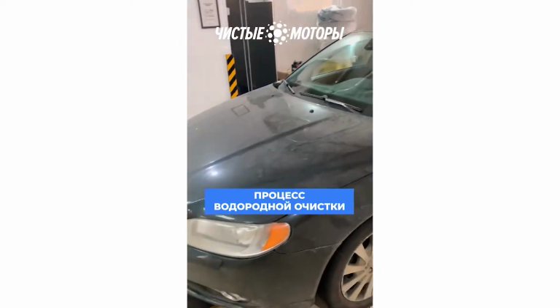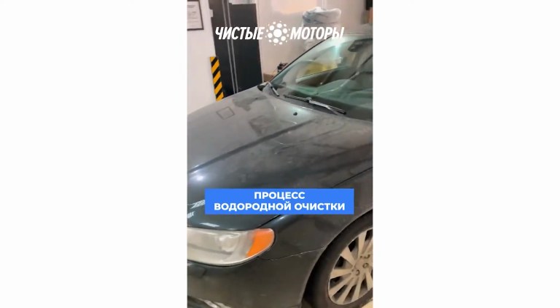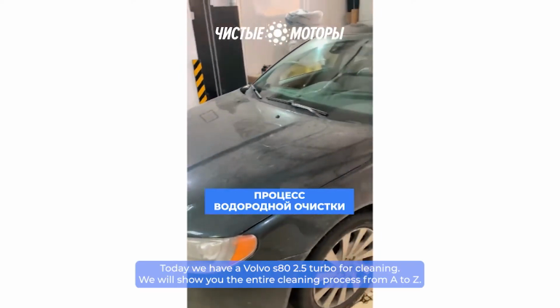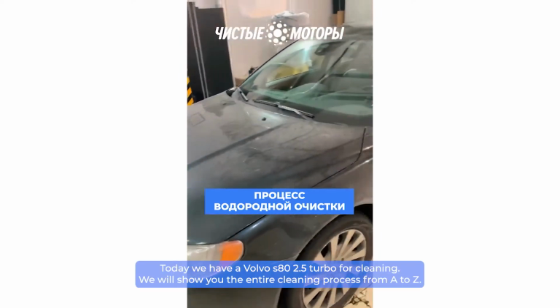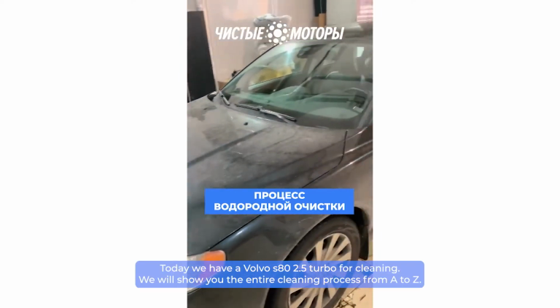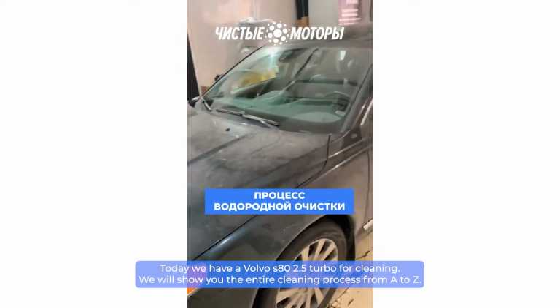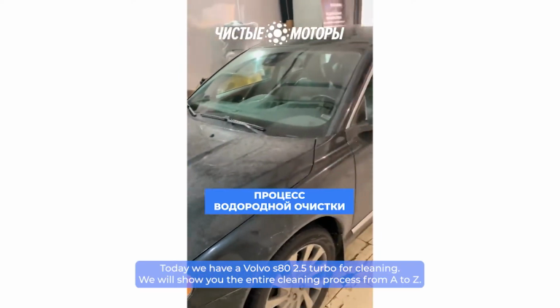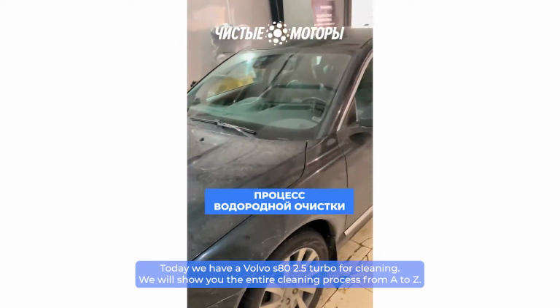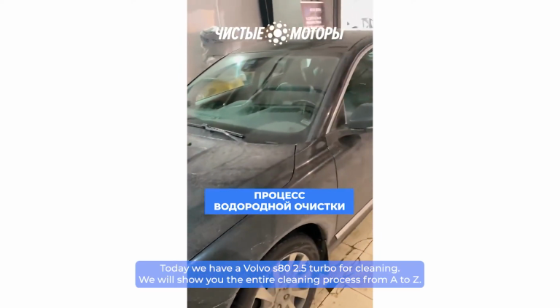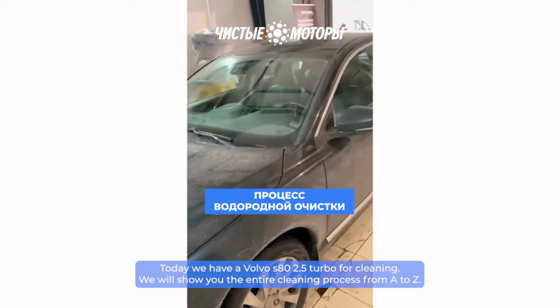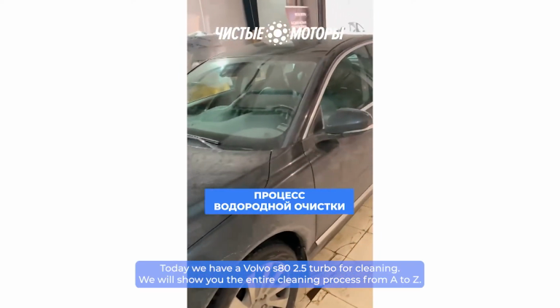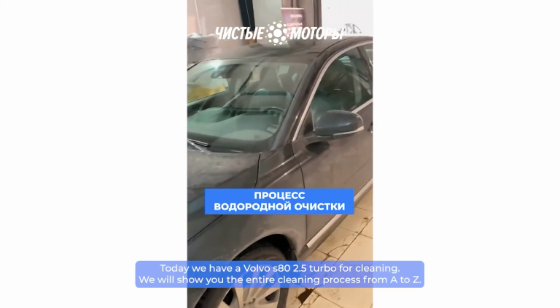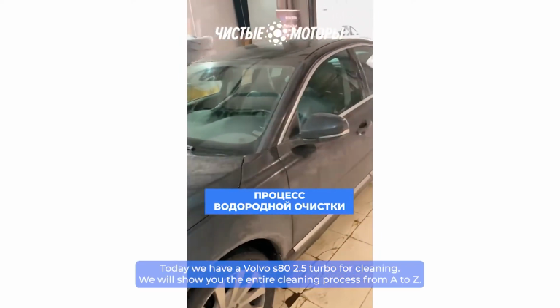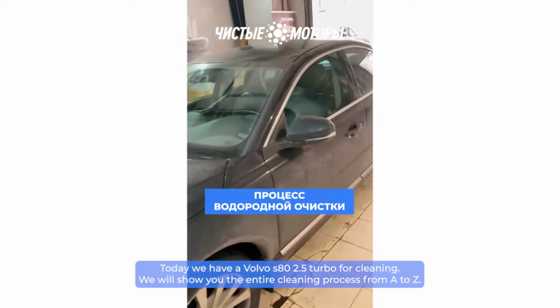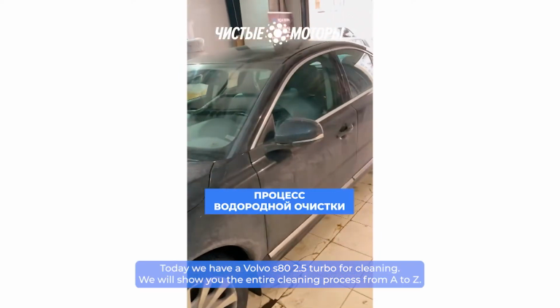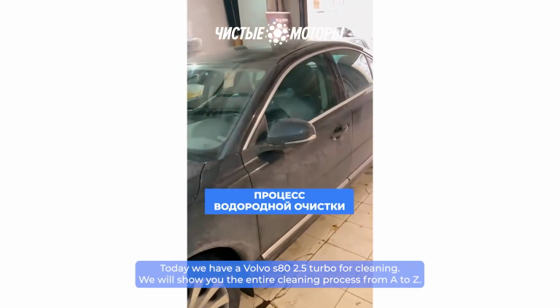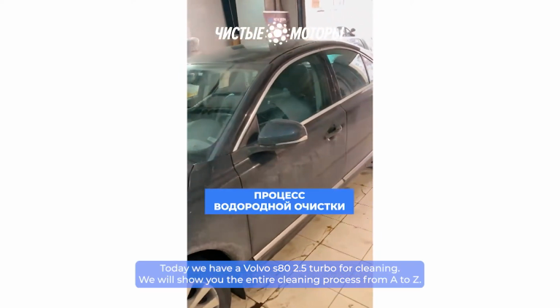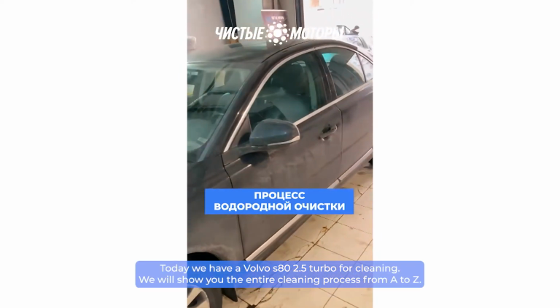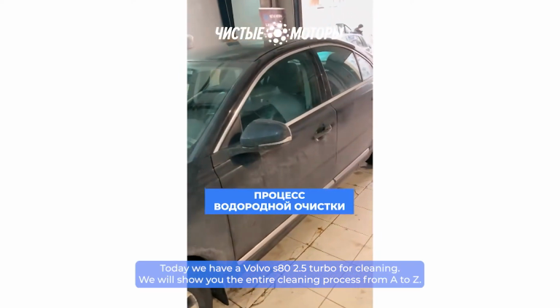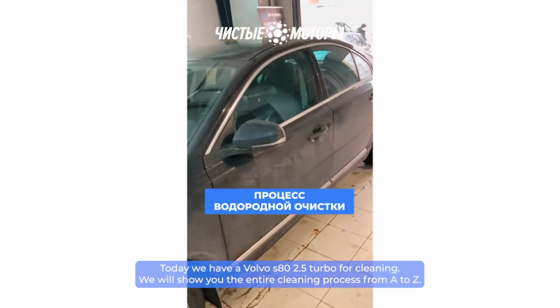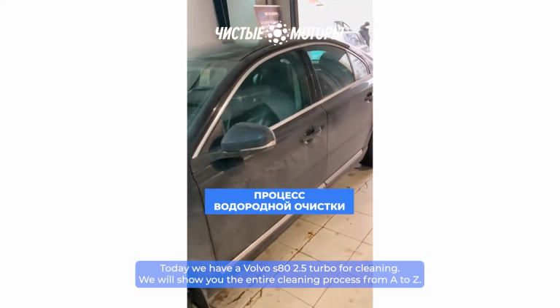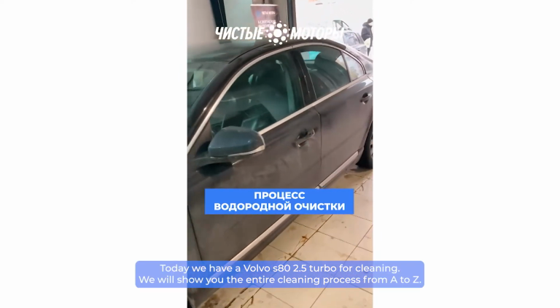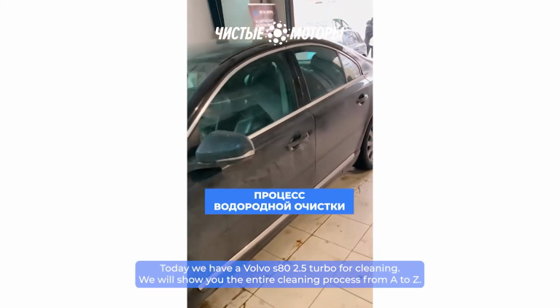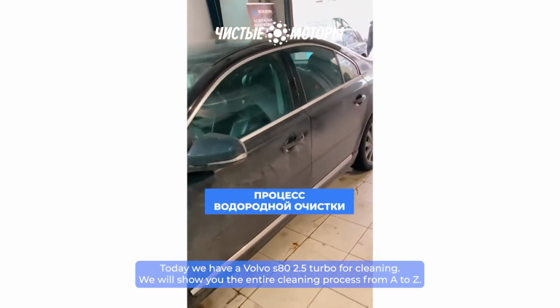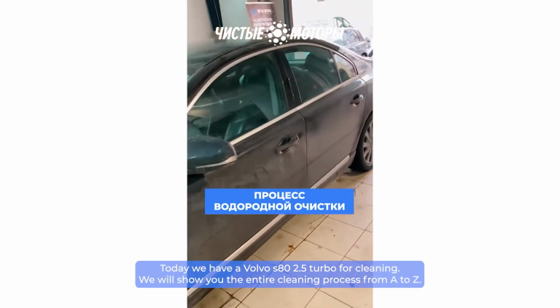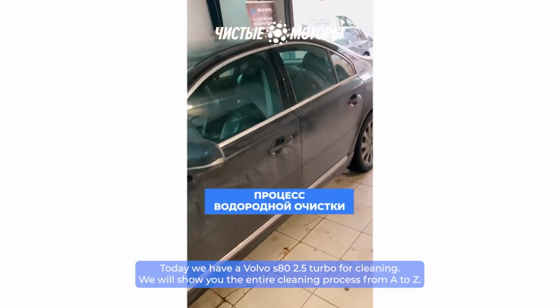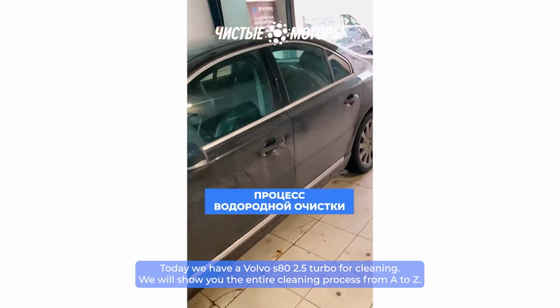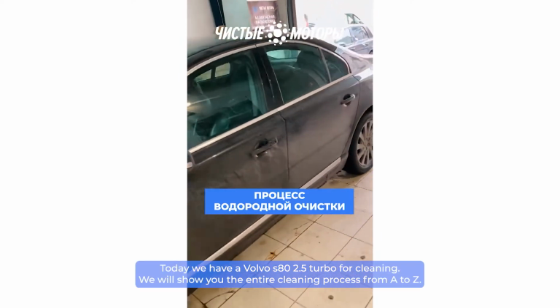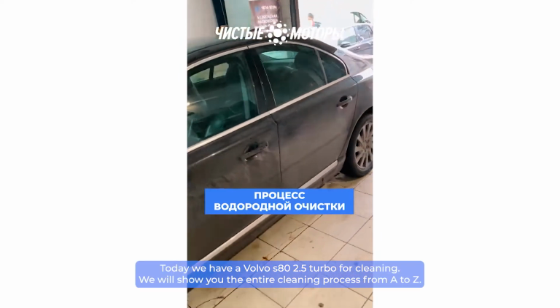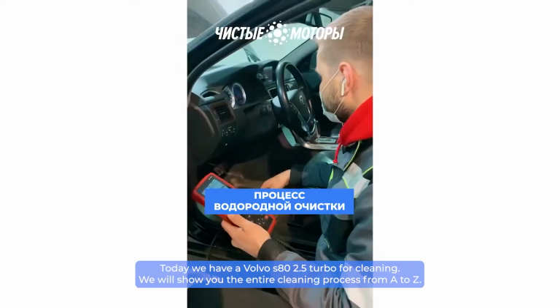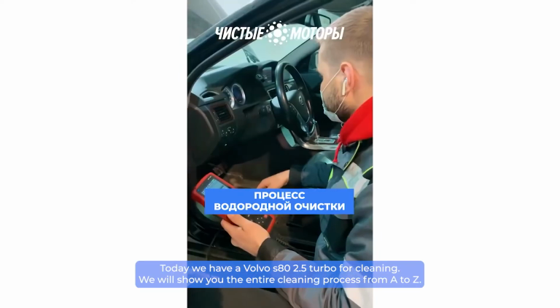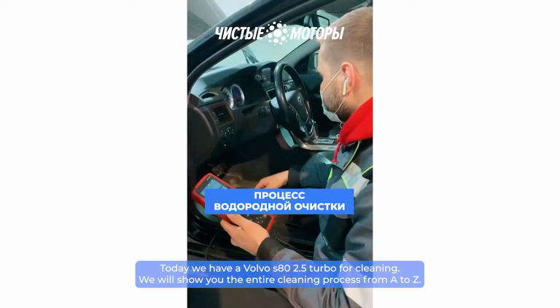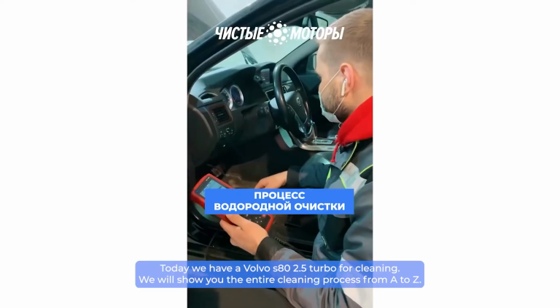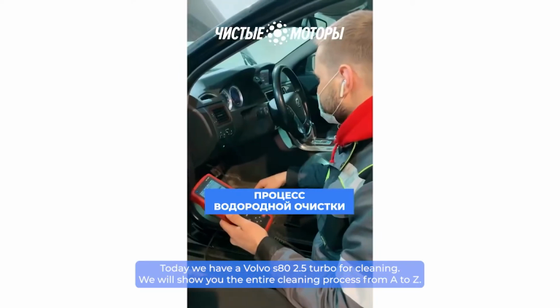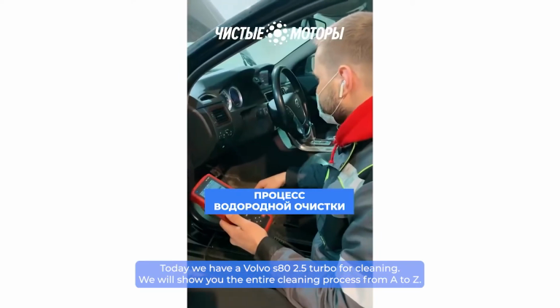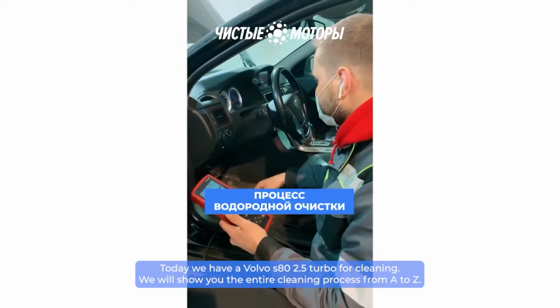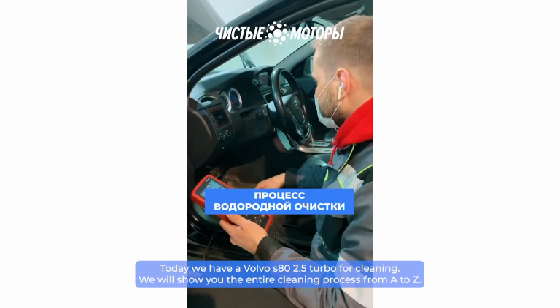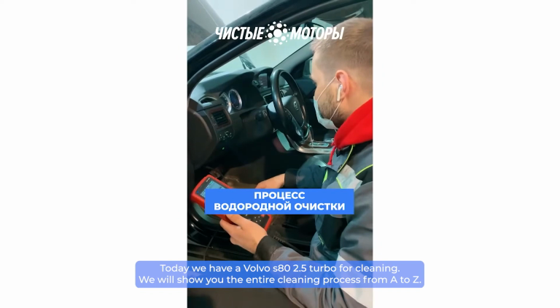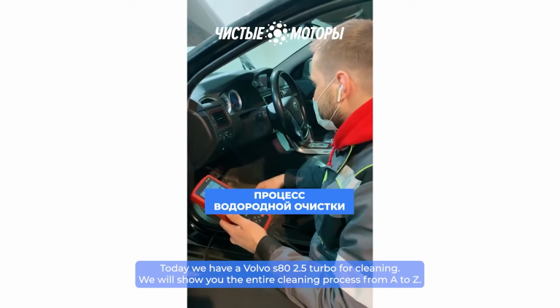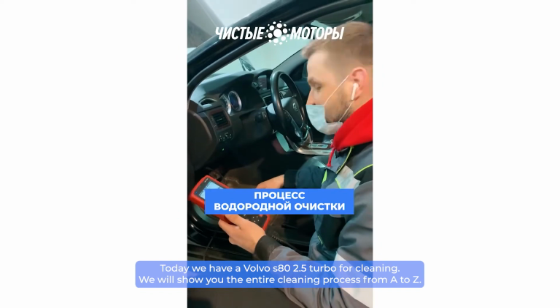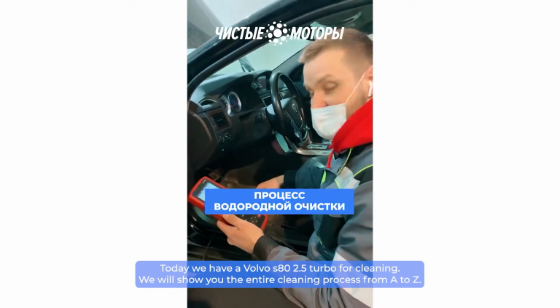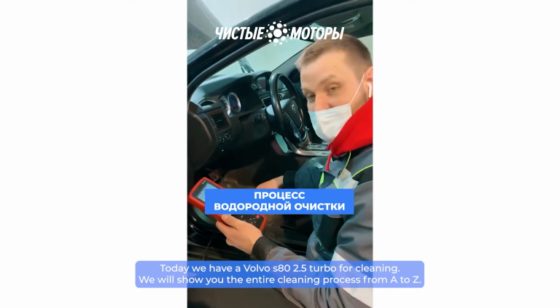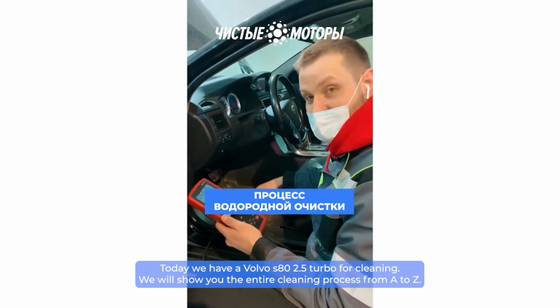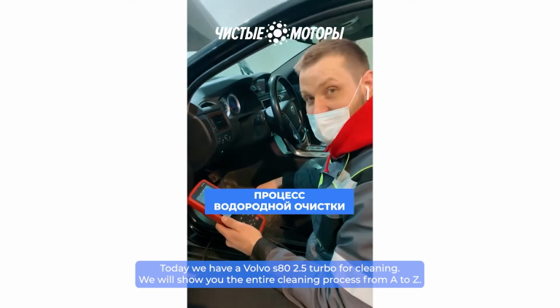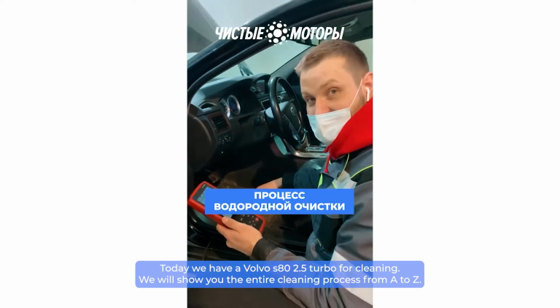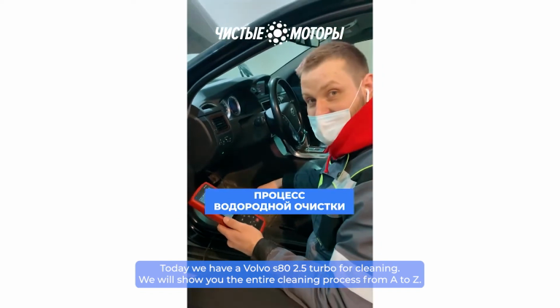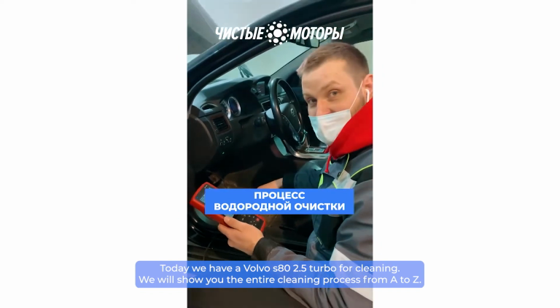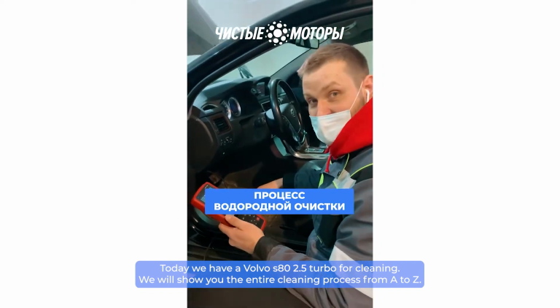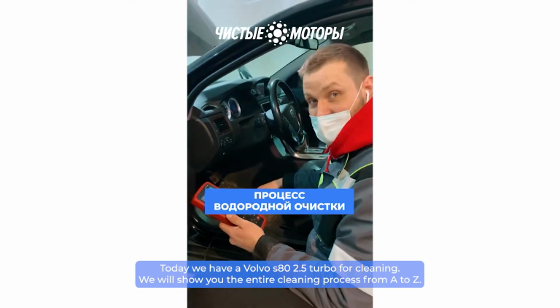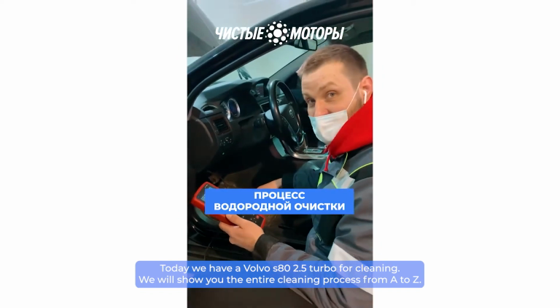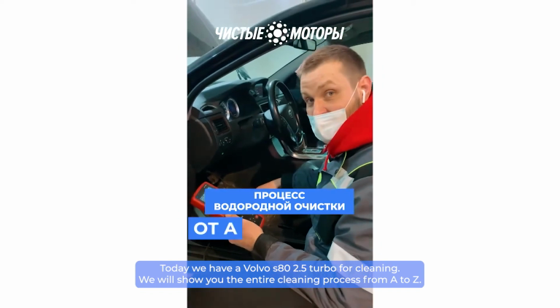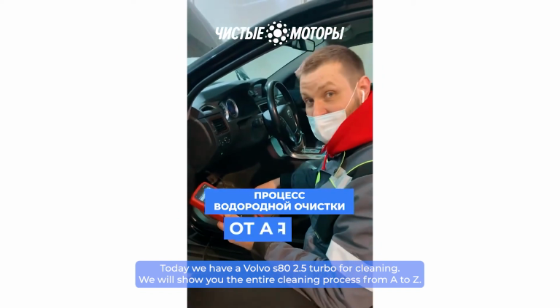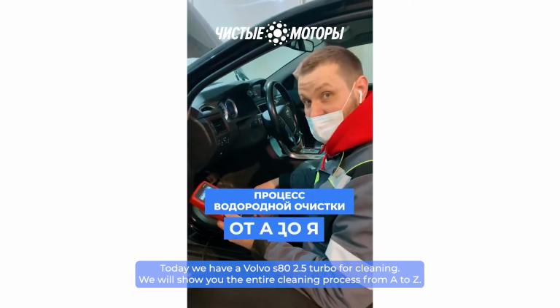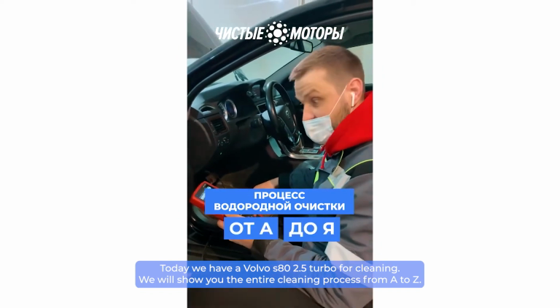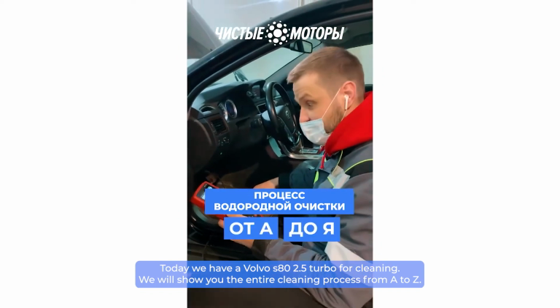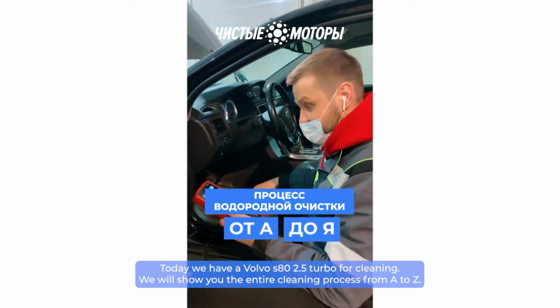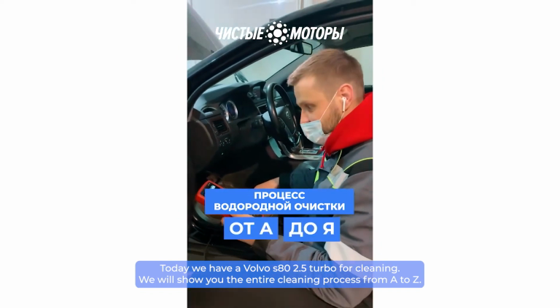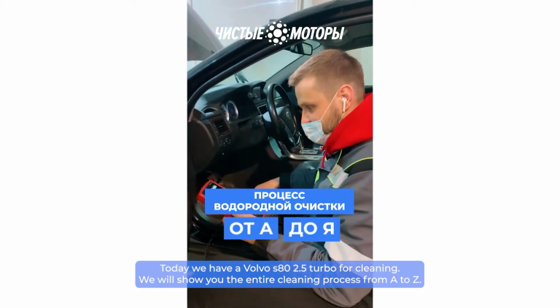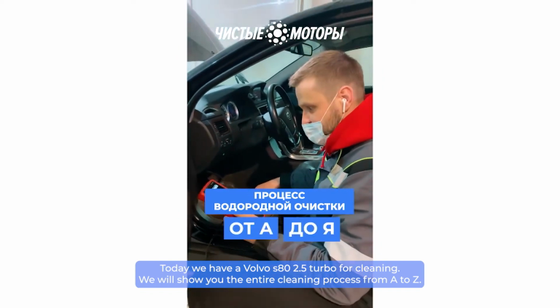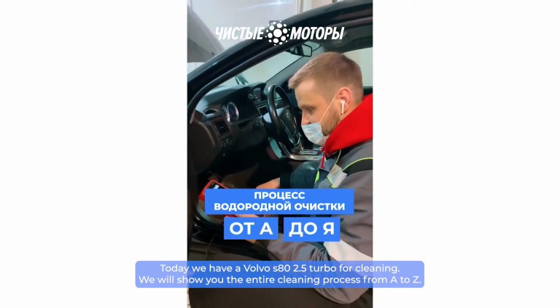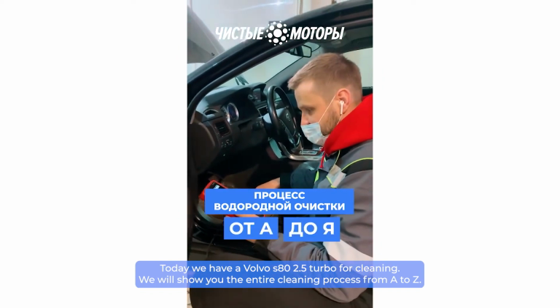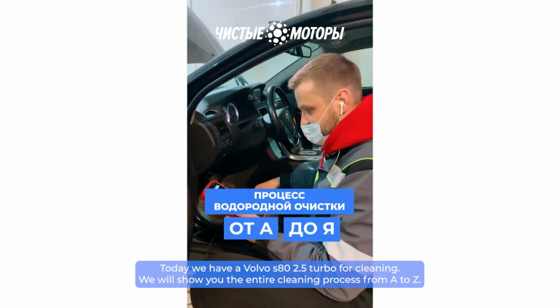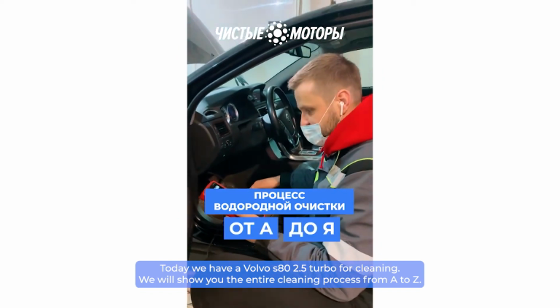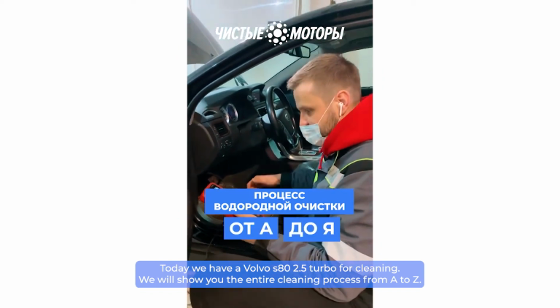Today we have a Volvo S80 2.5 Turbo for cleaning. We will show you the entire cleaning process from A to Z.